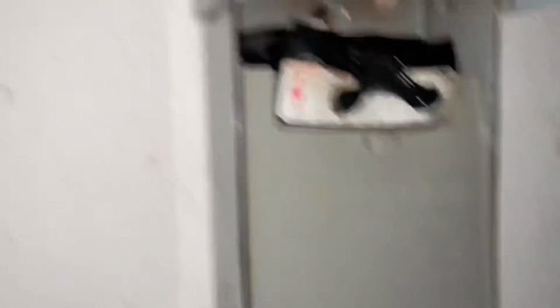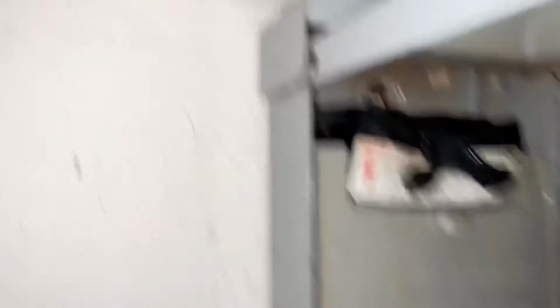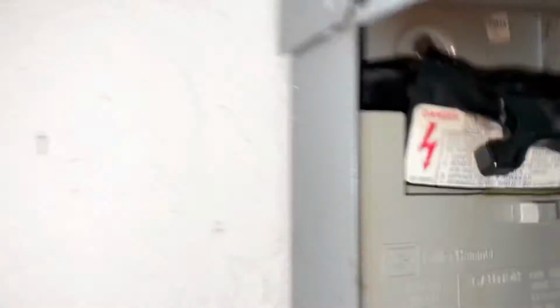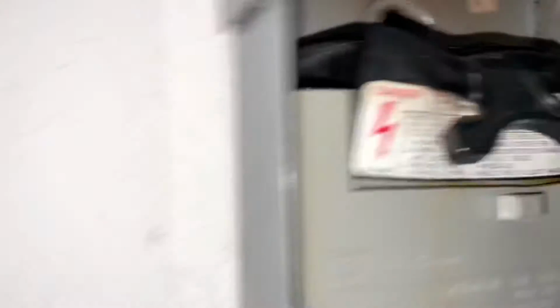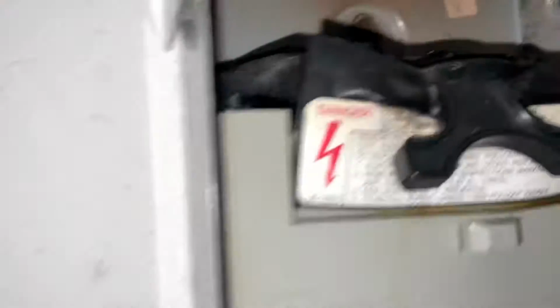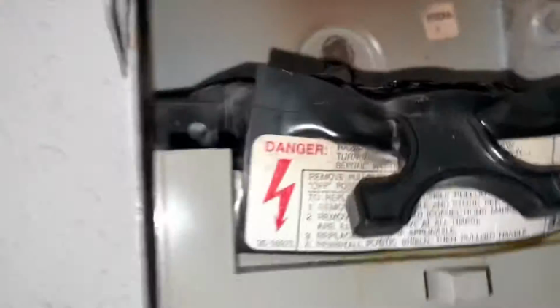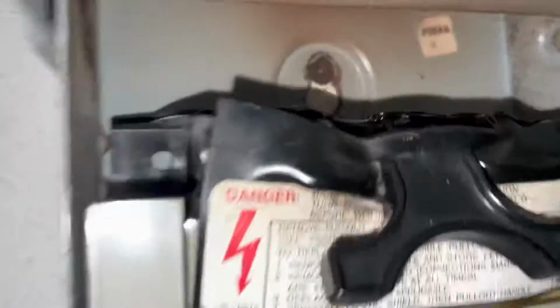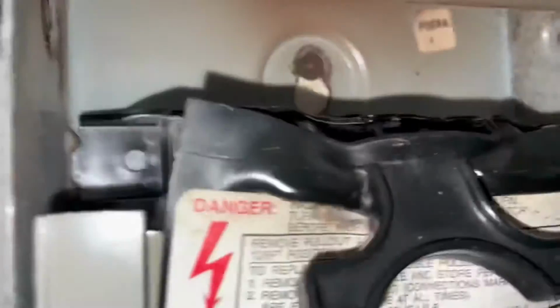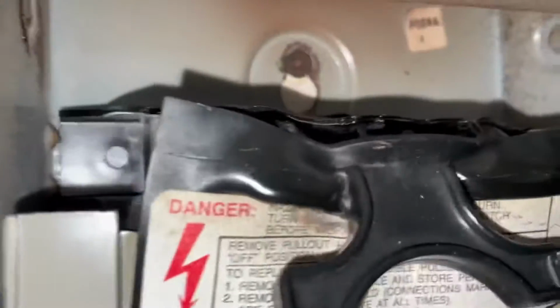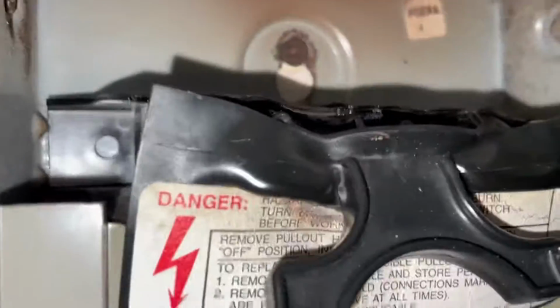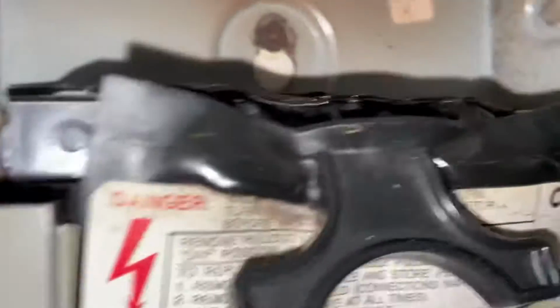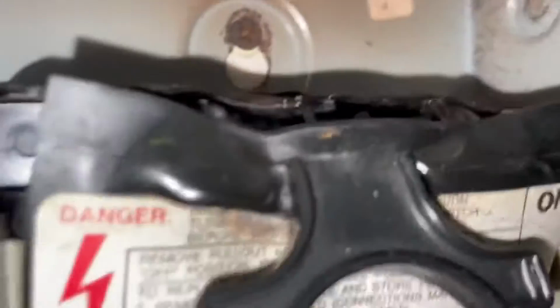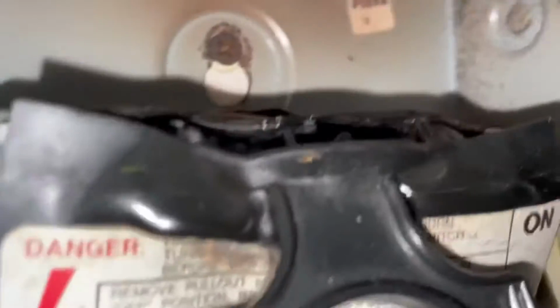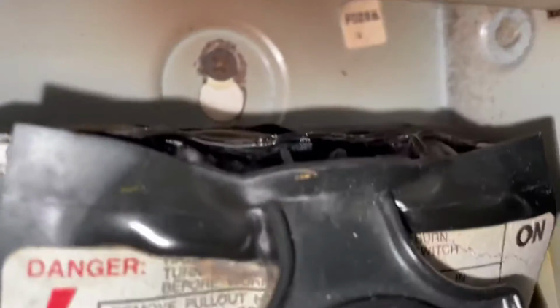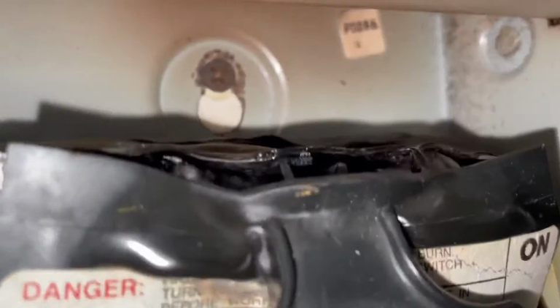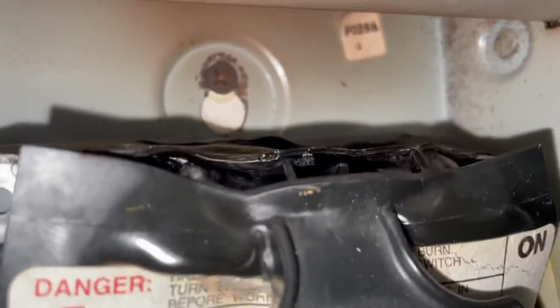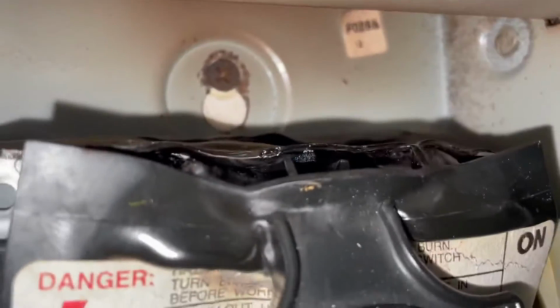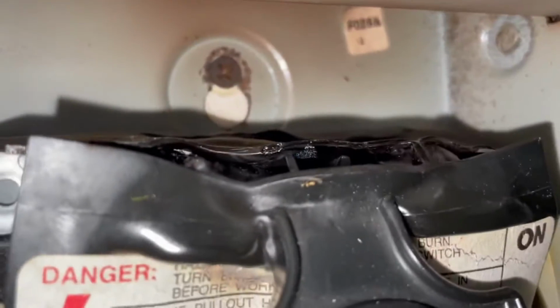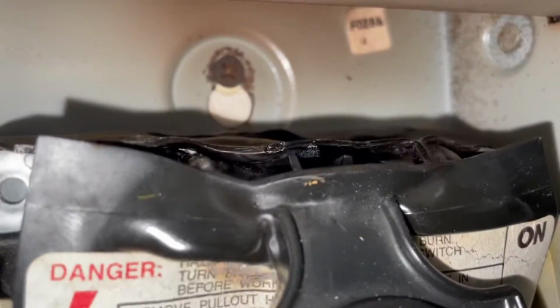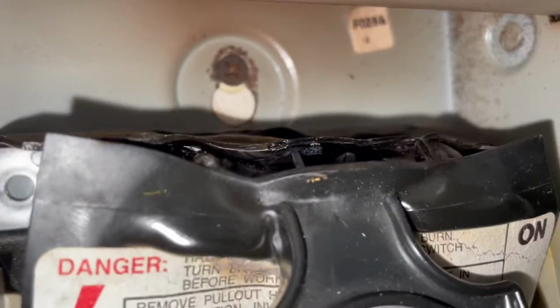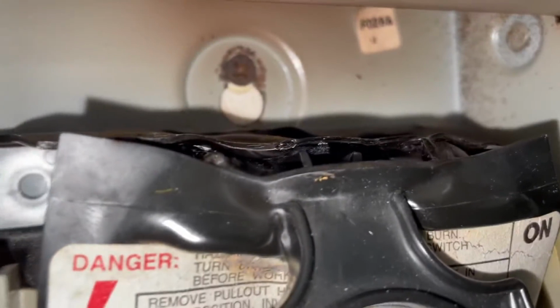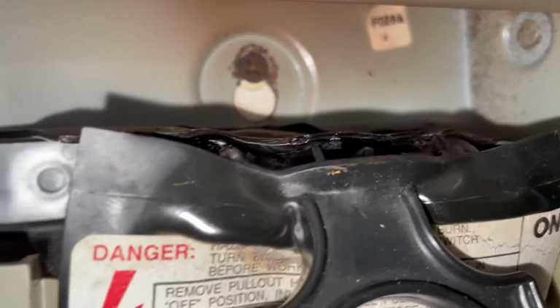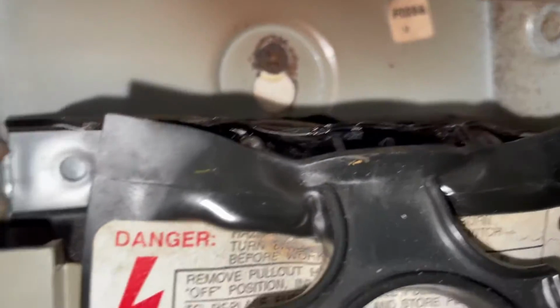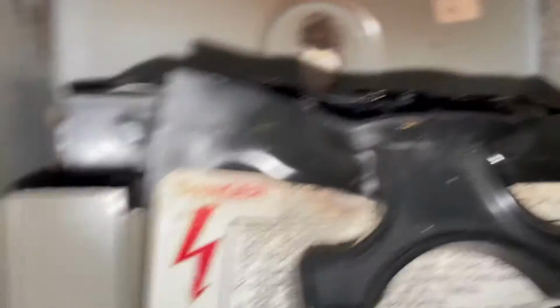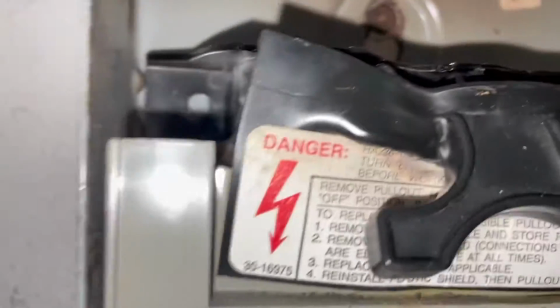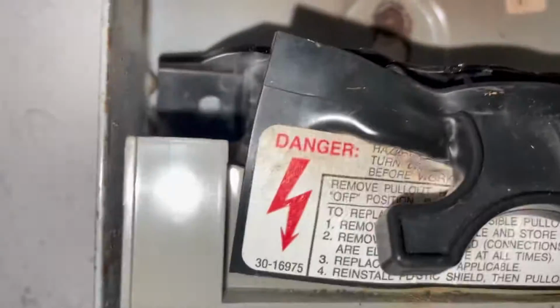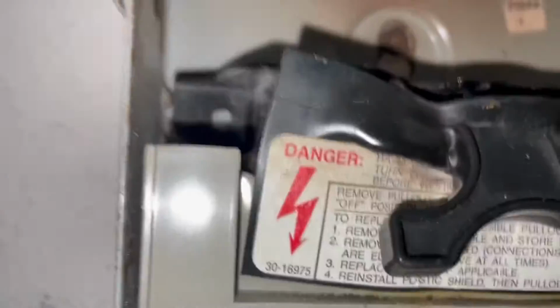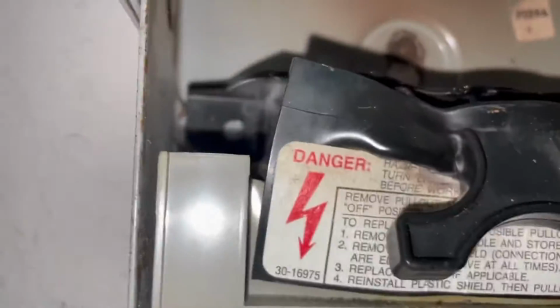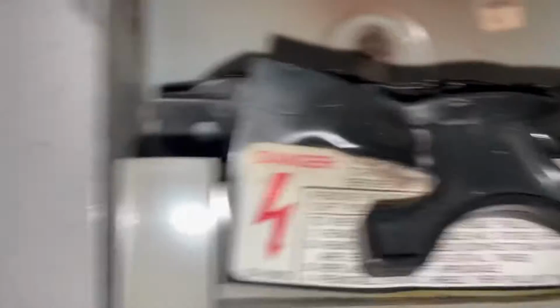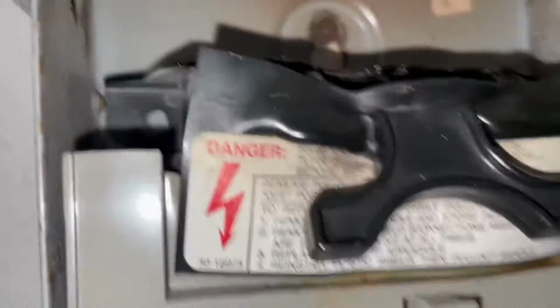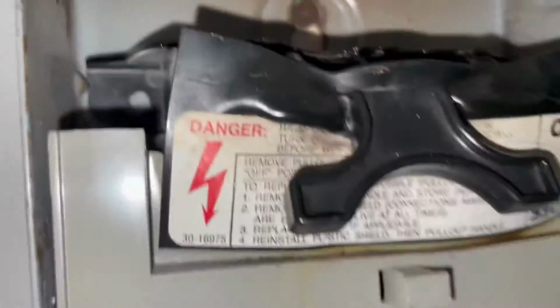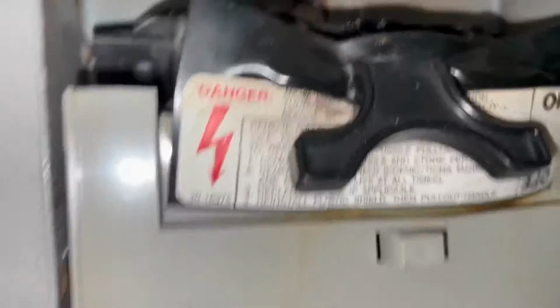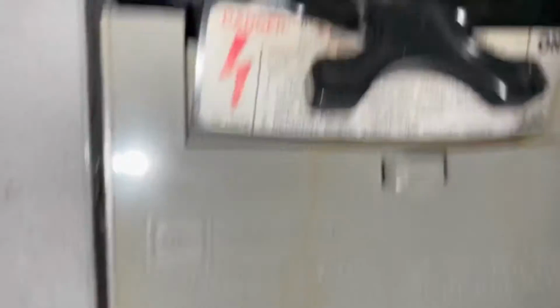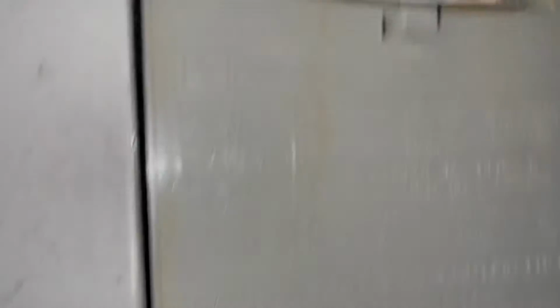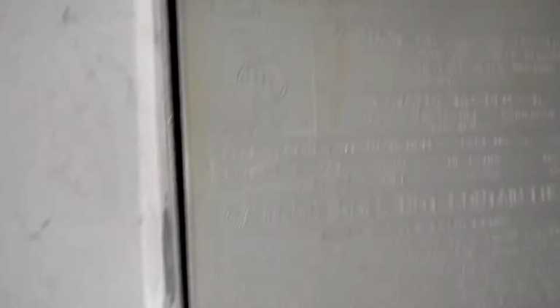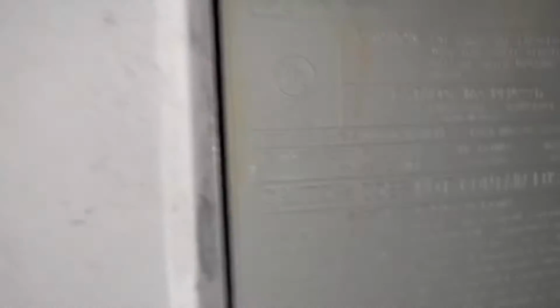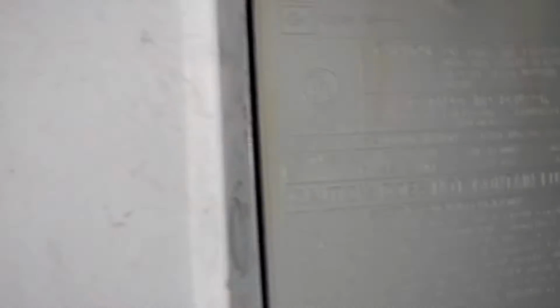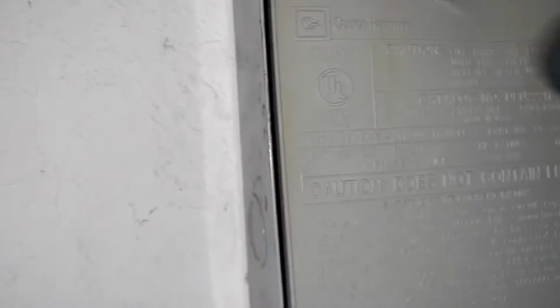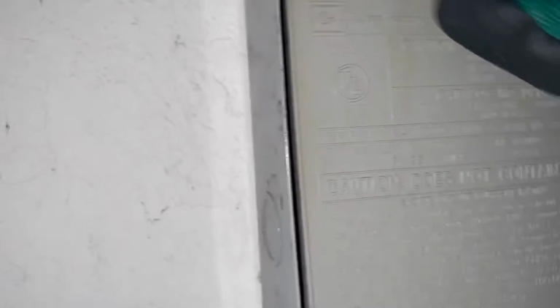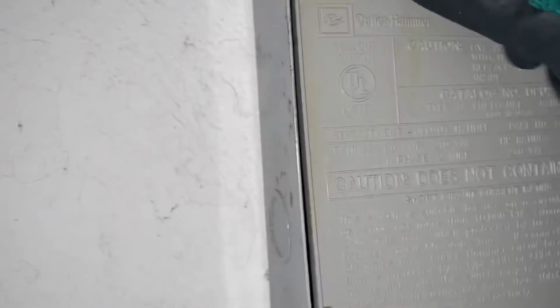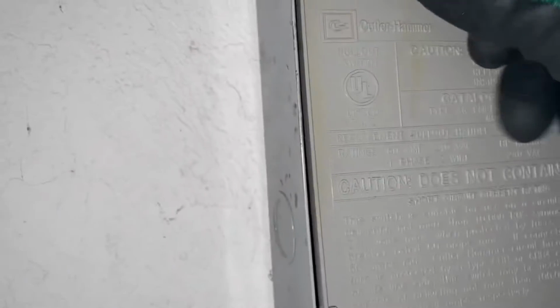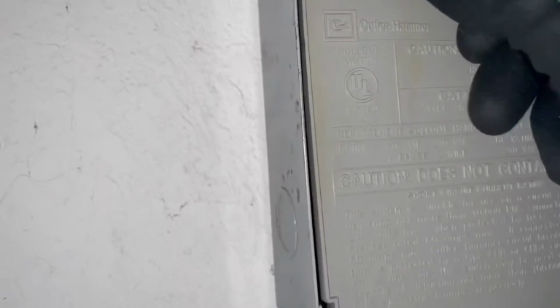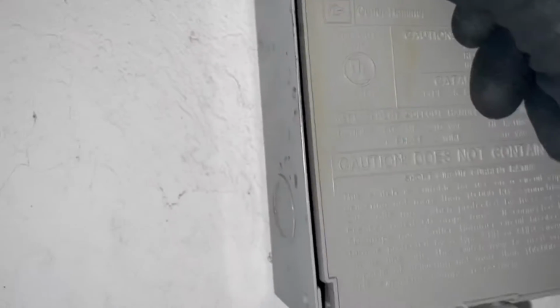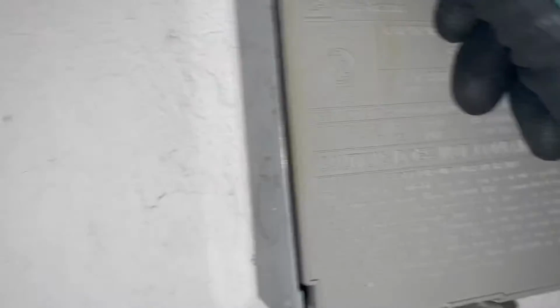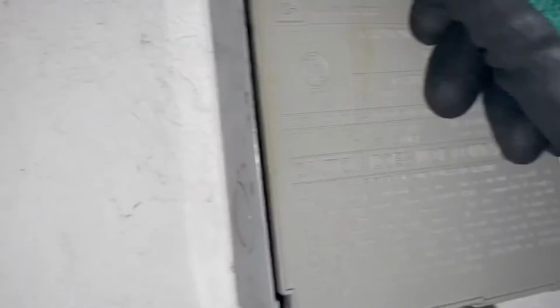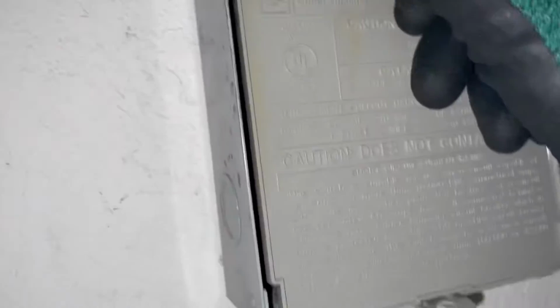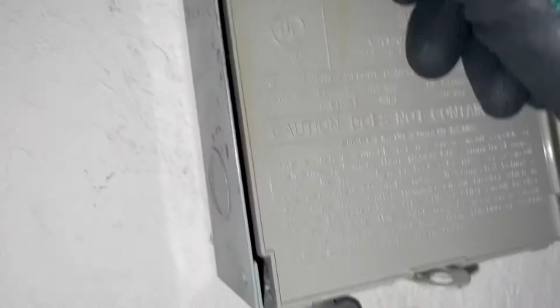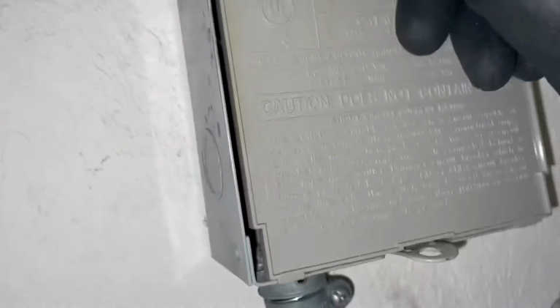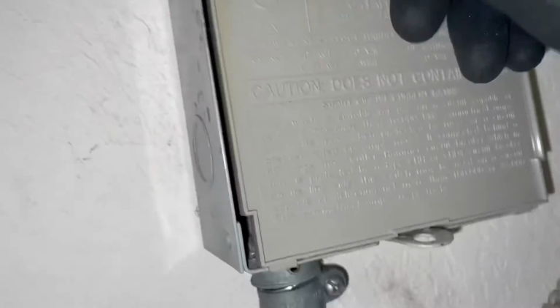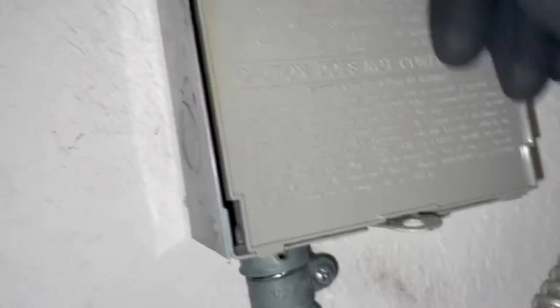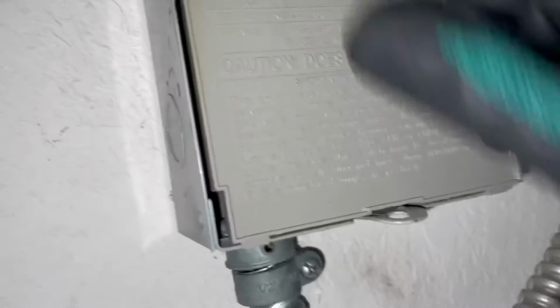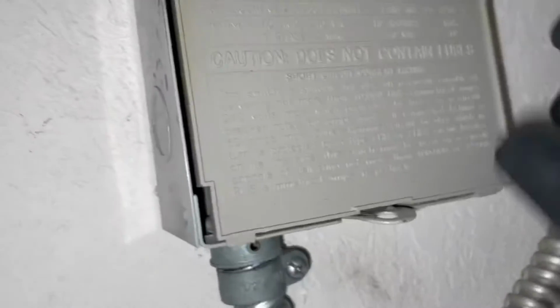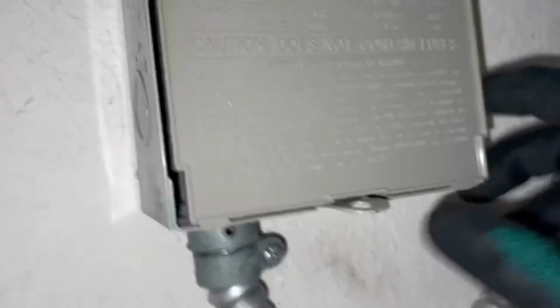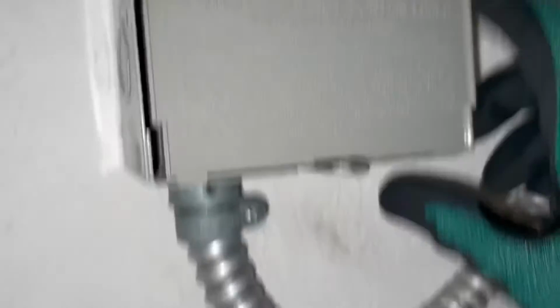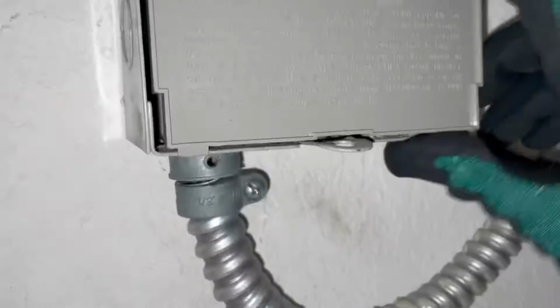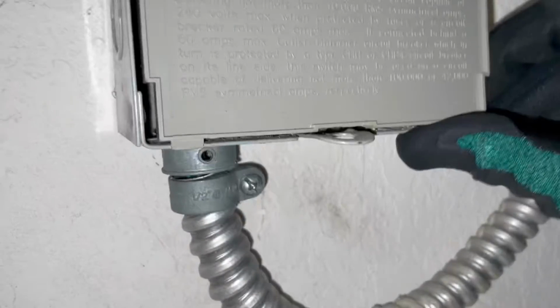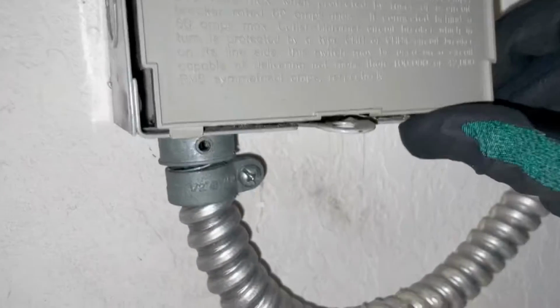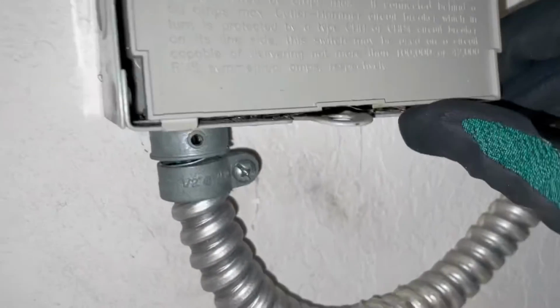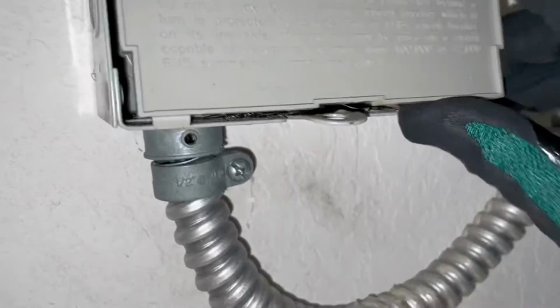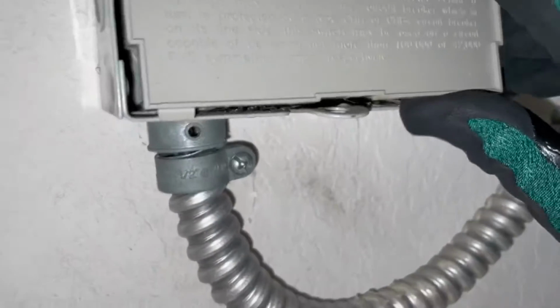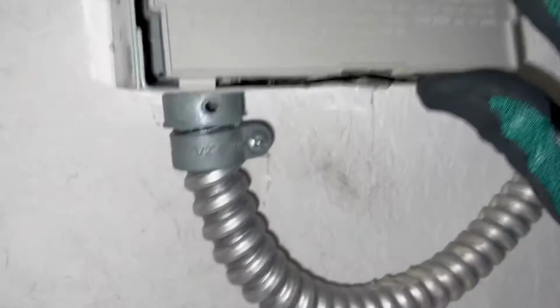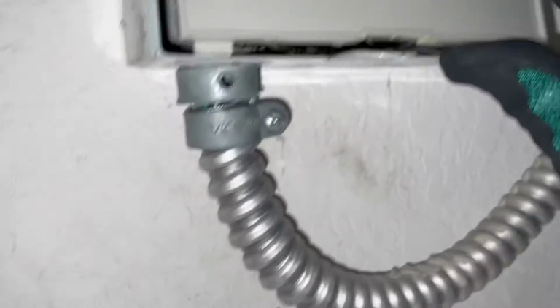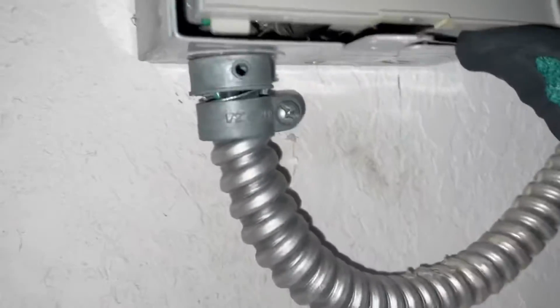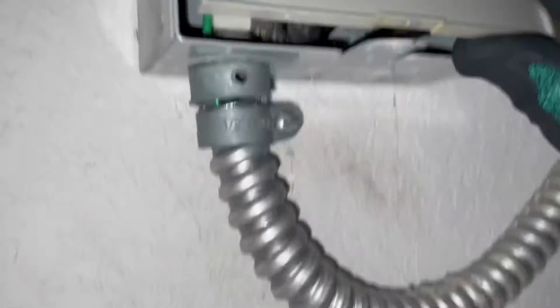You can just see how that's melted. Look at that. Shame. Yeah, this thing's just going to need replaced.